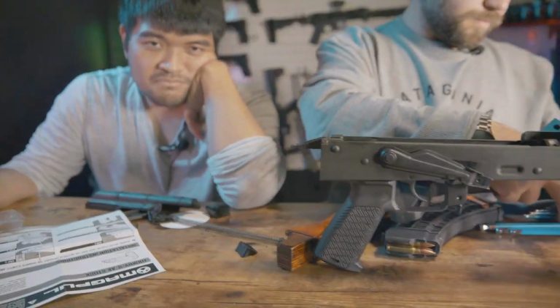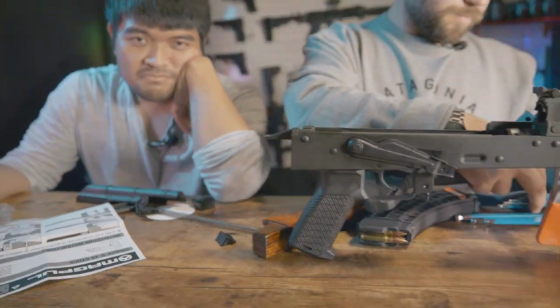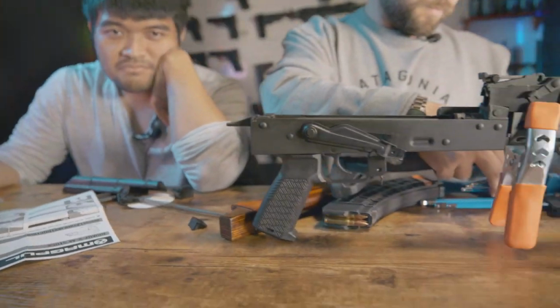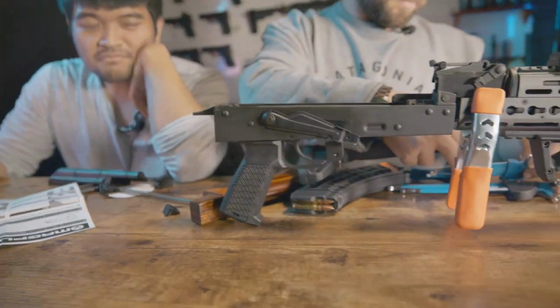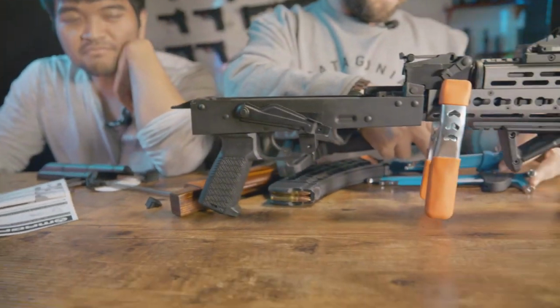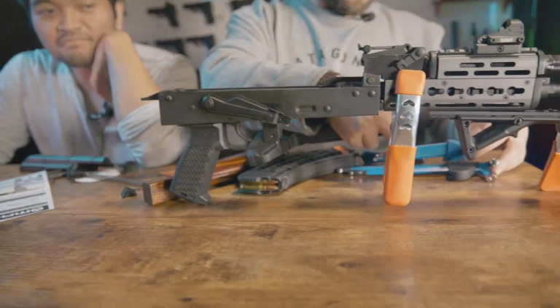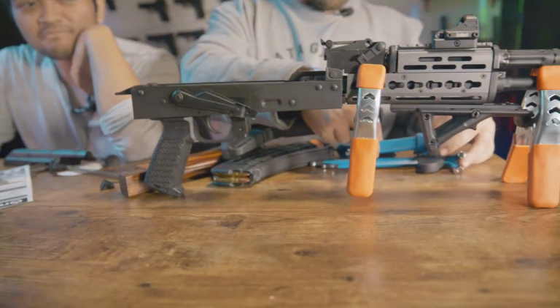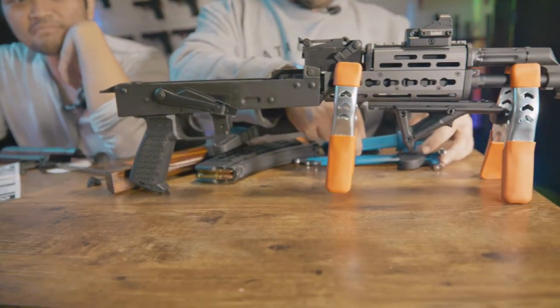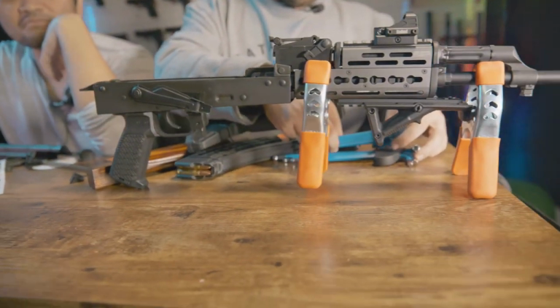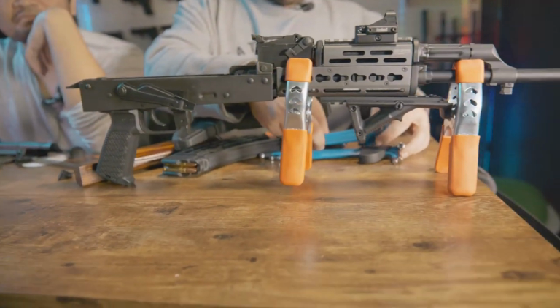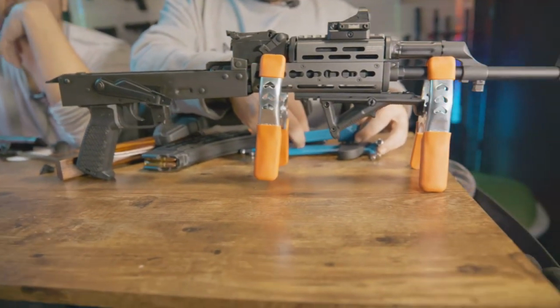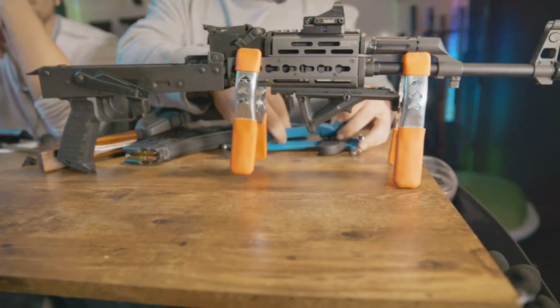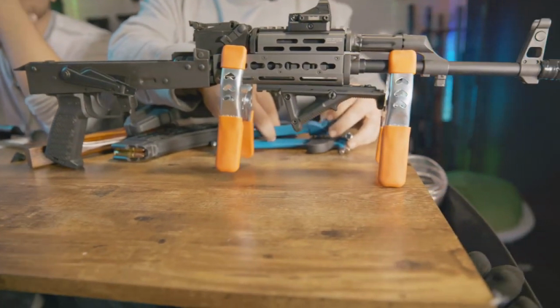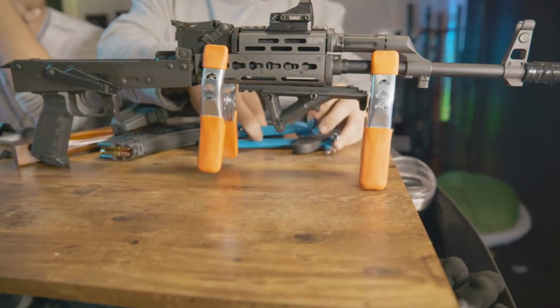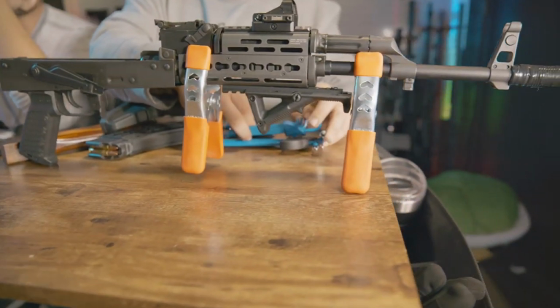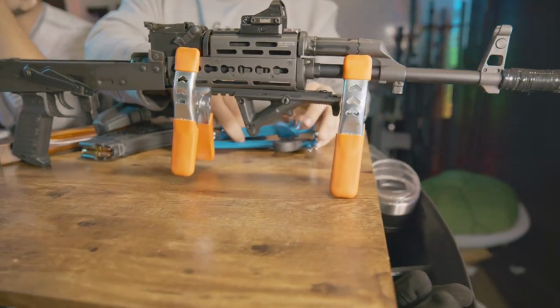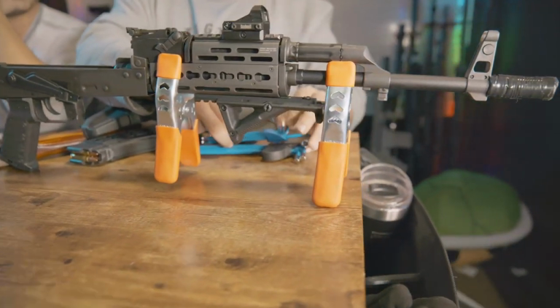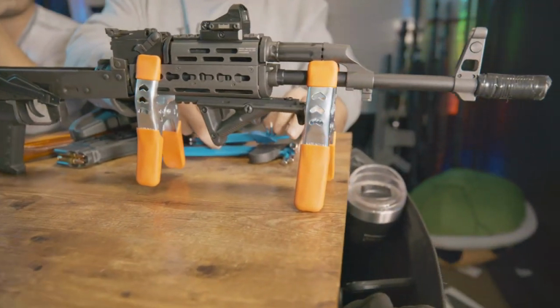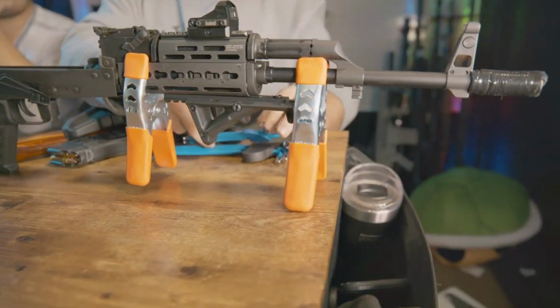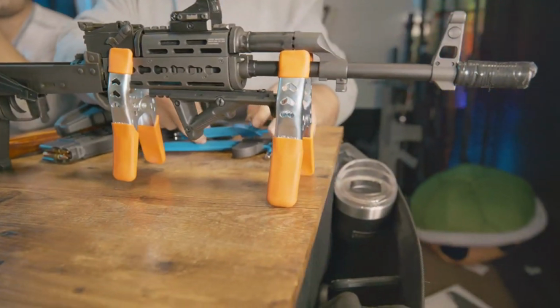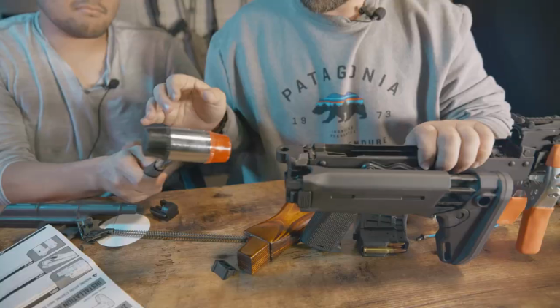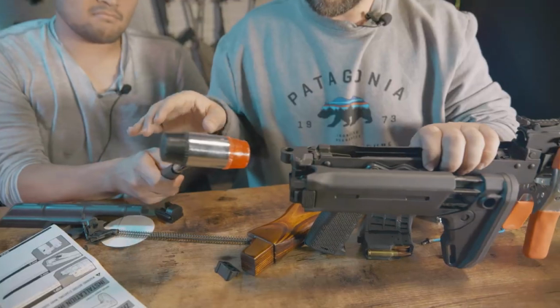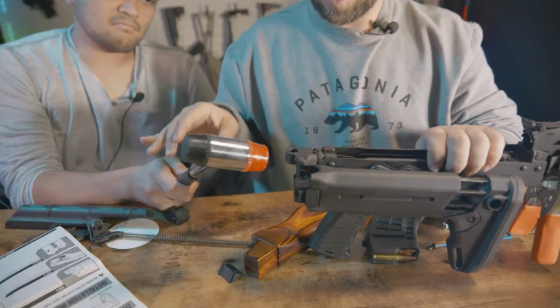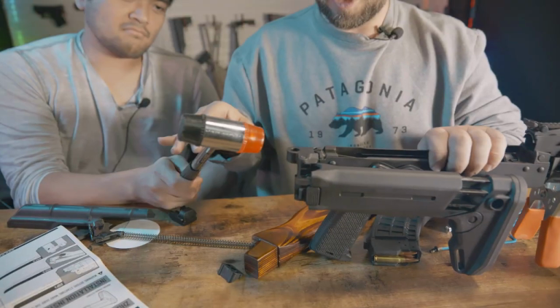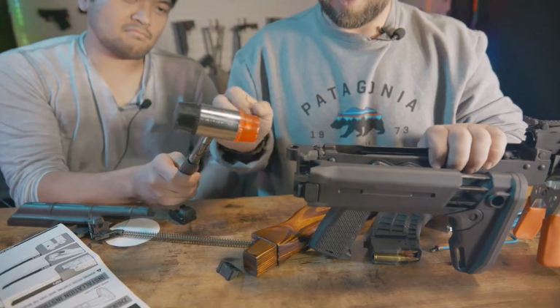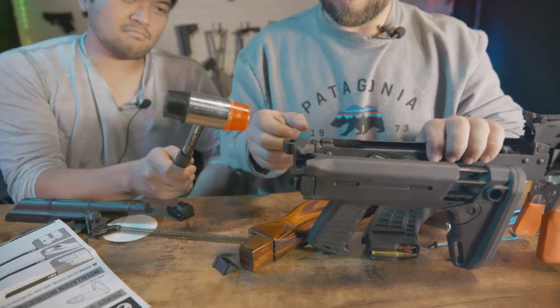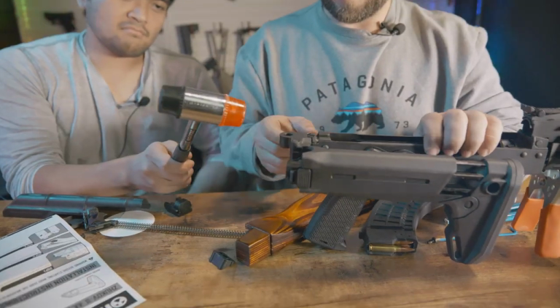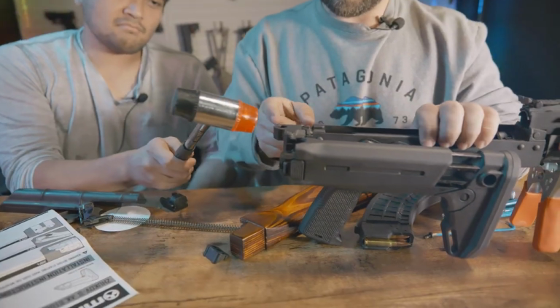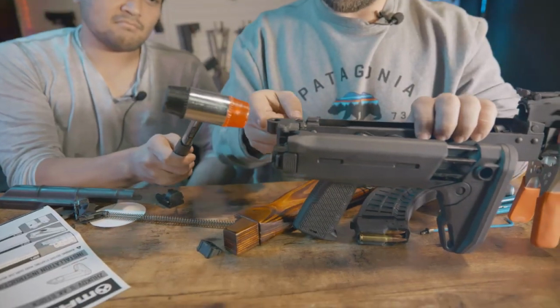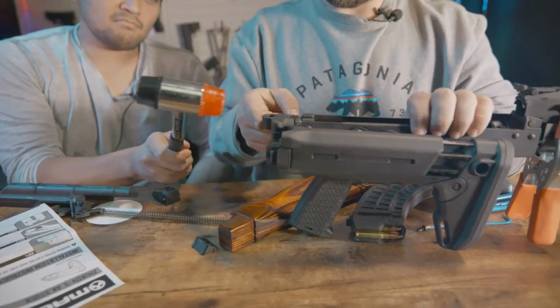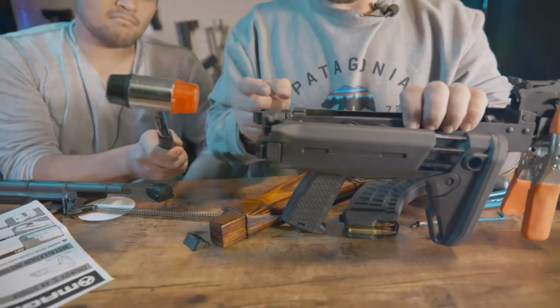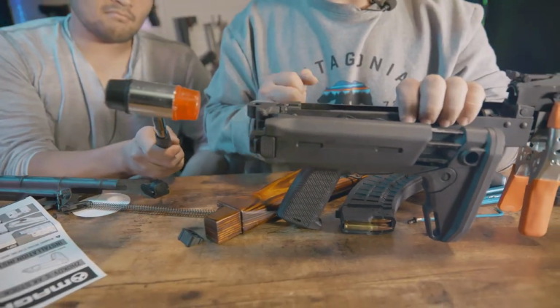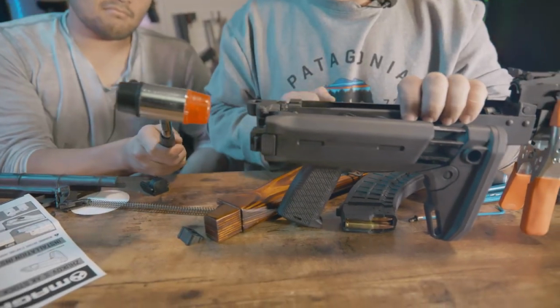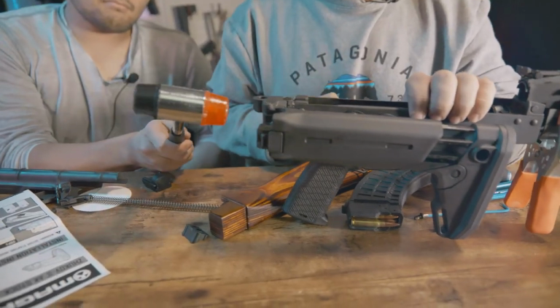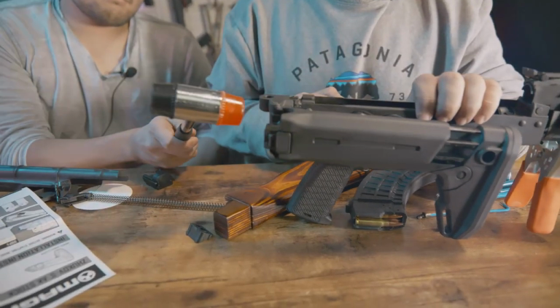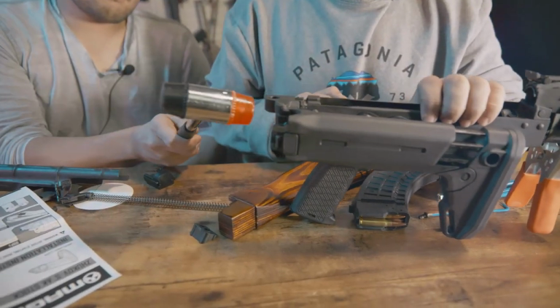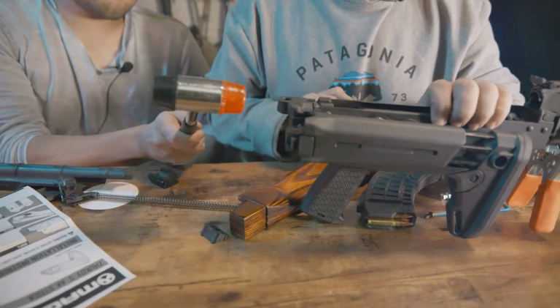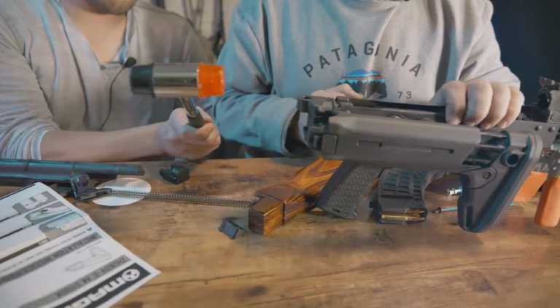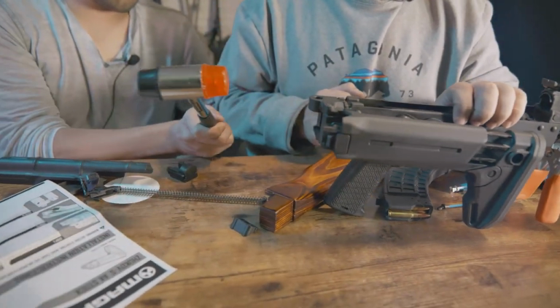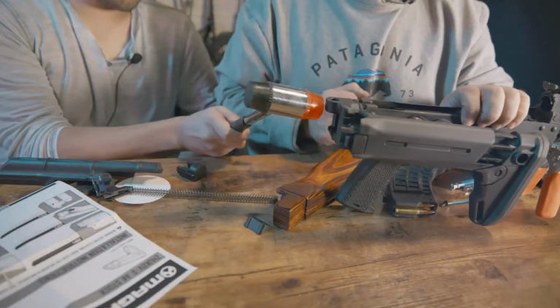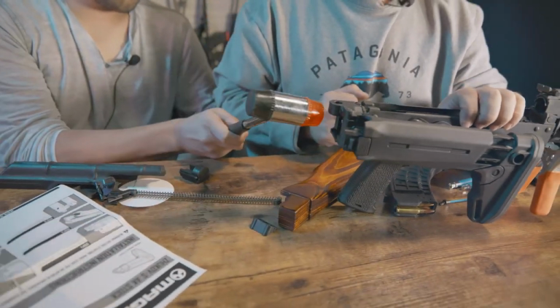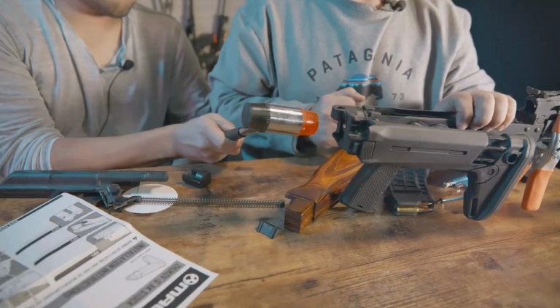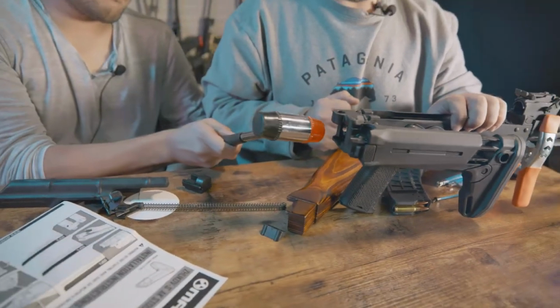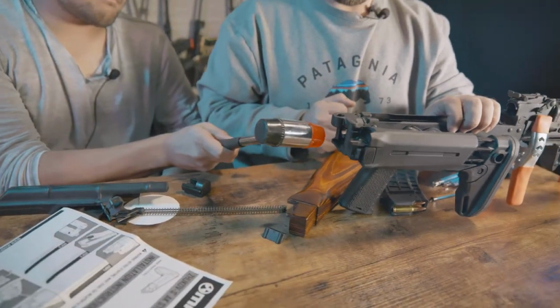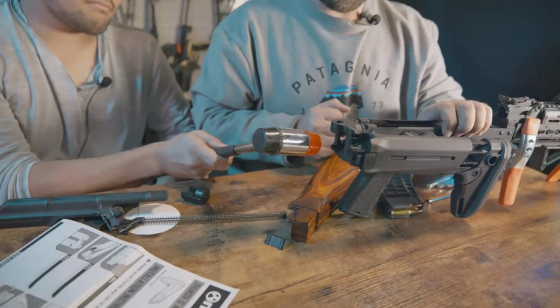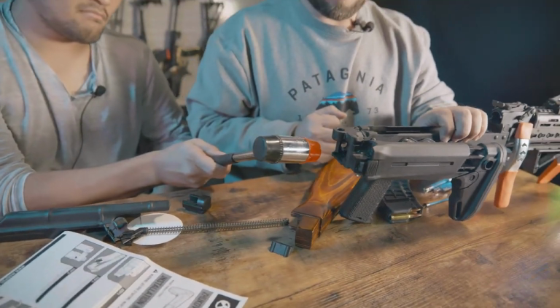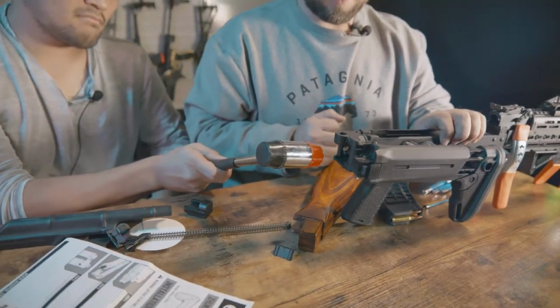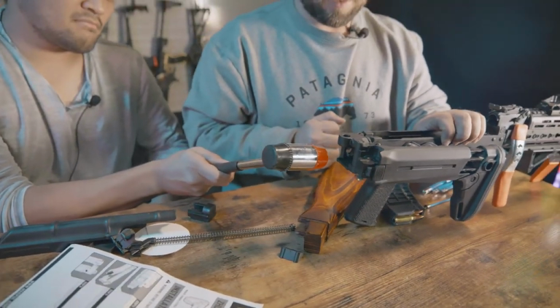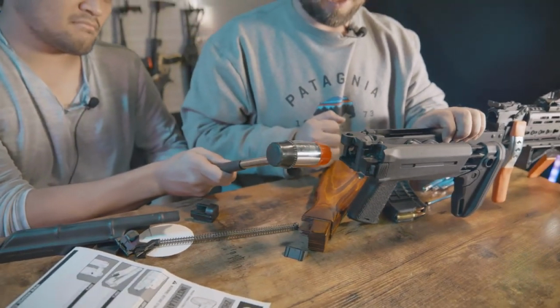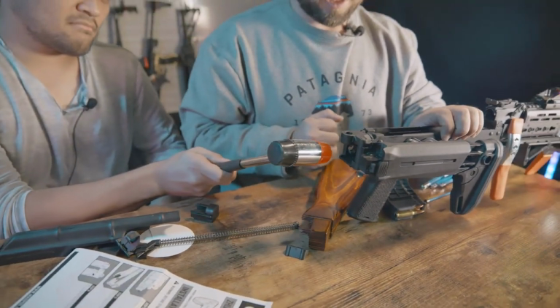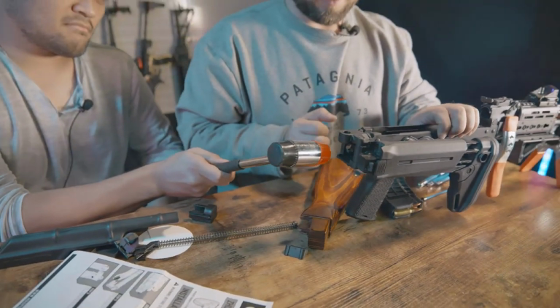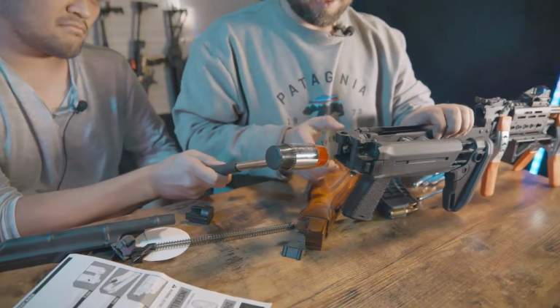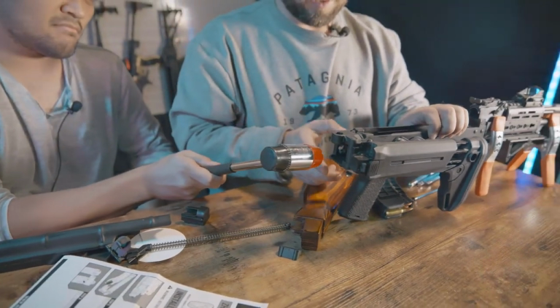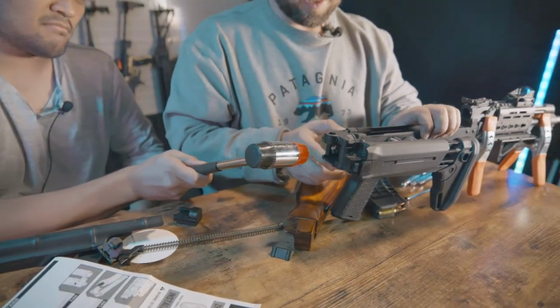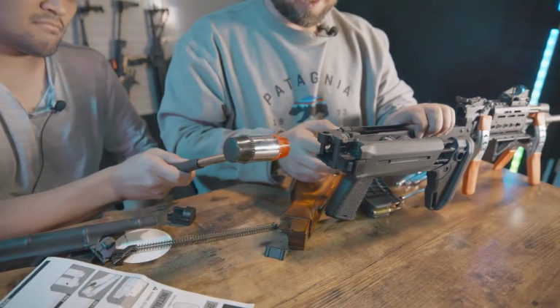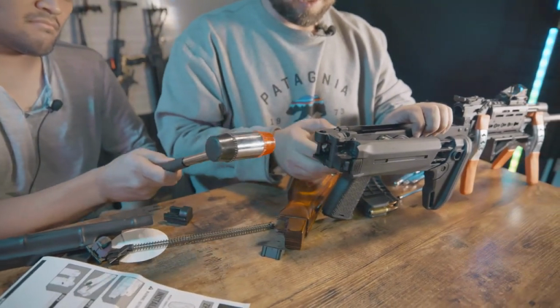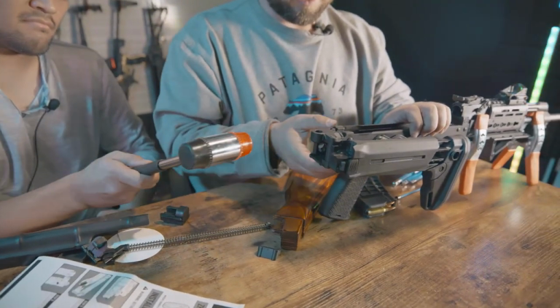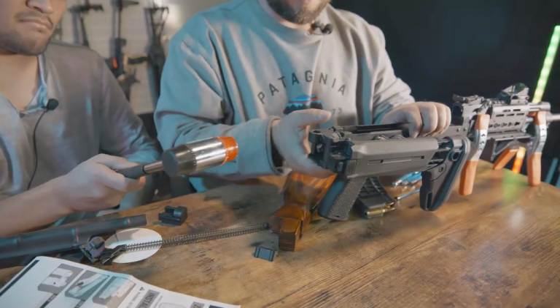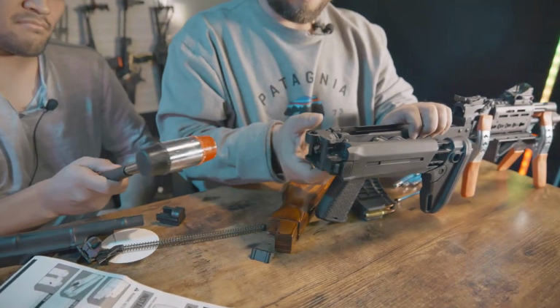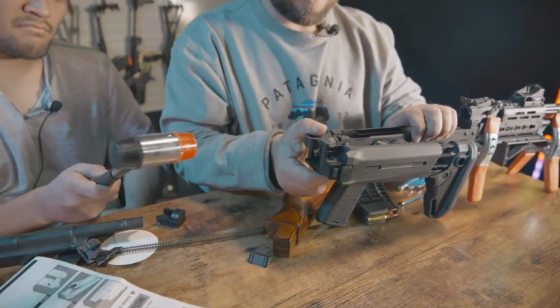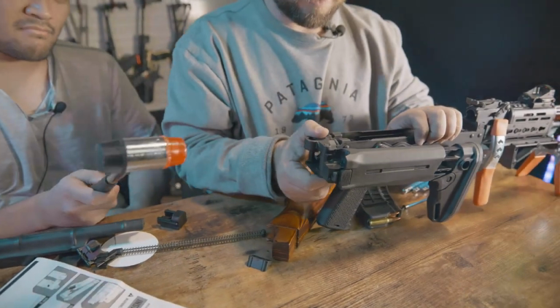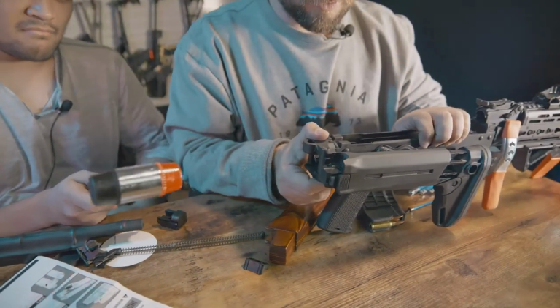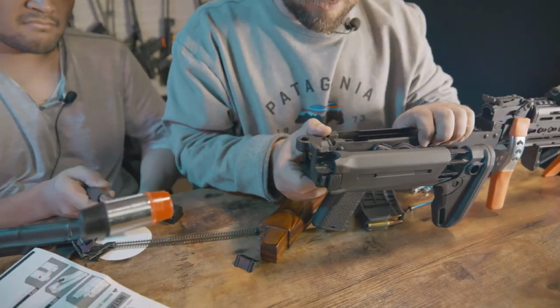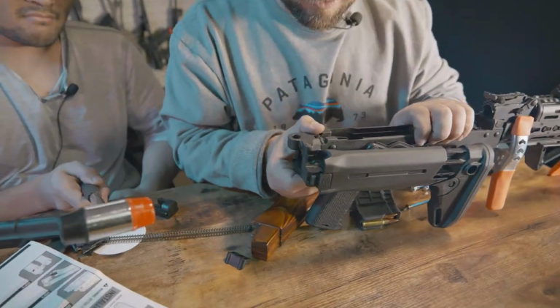It looks so unhappy. You're going to want to tap it in here. There we go. That's good. Perfect.